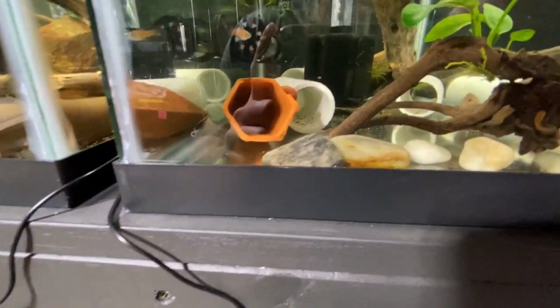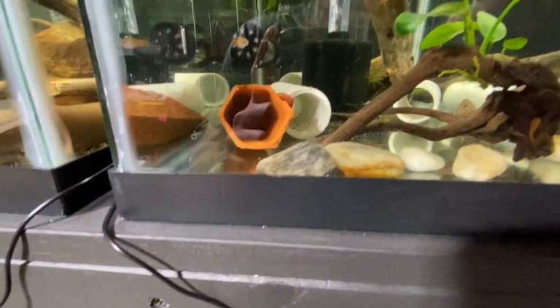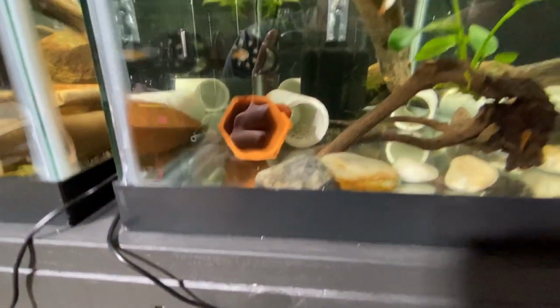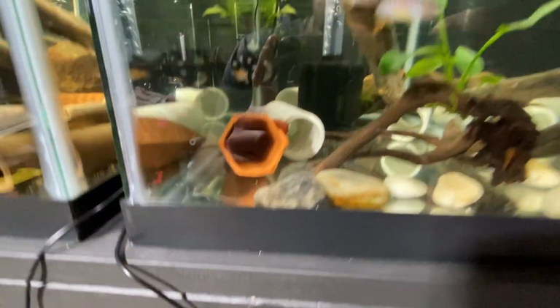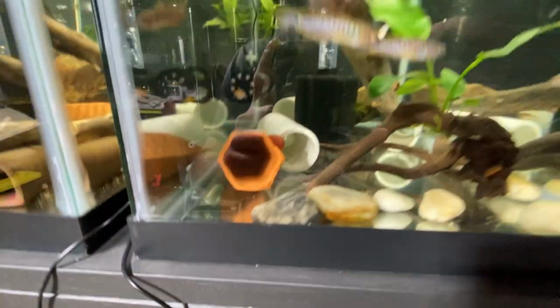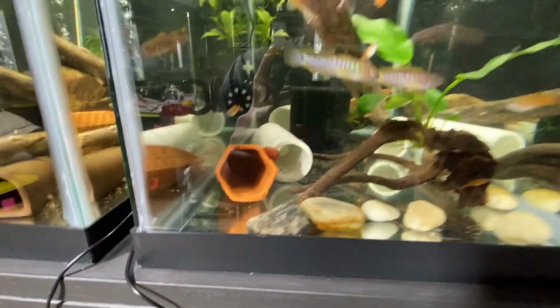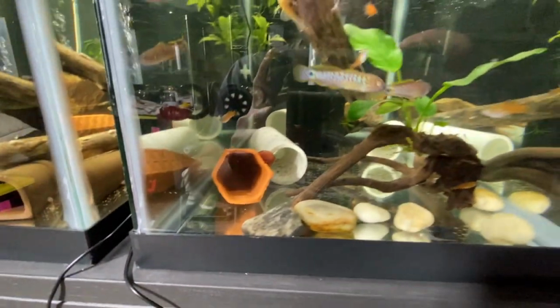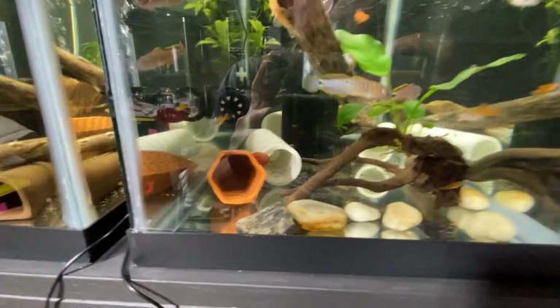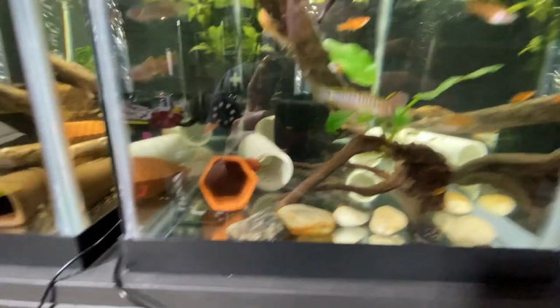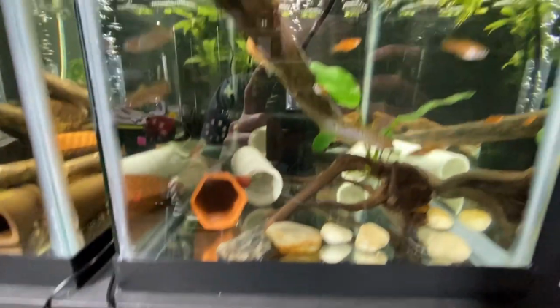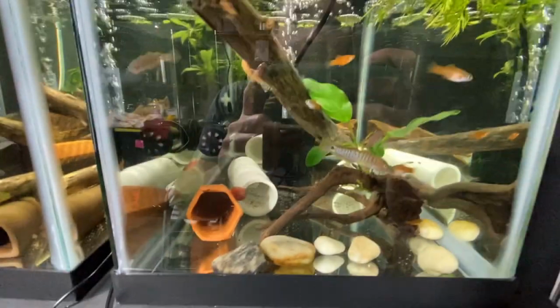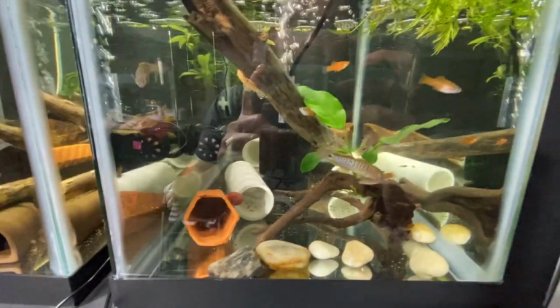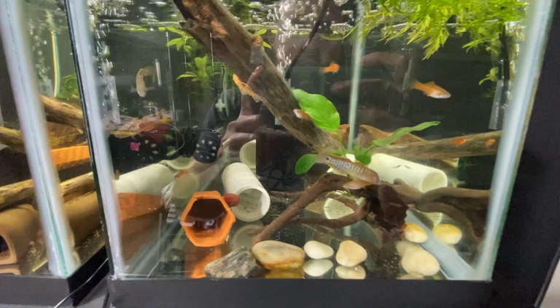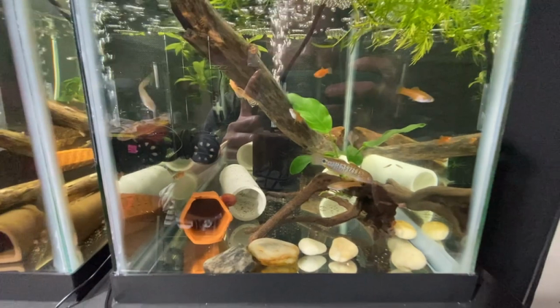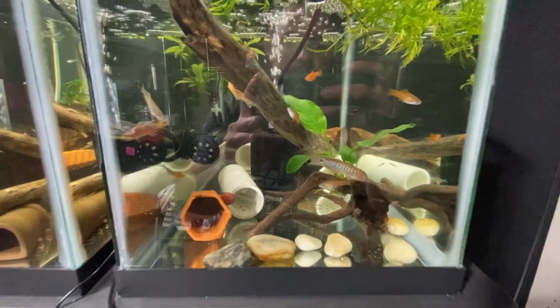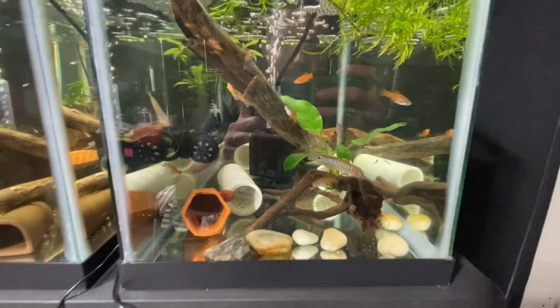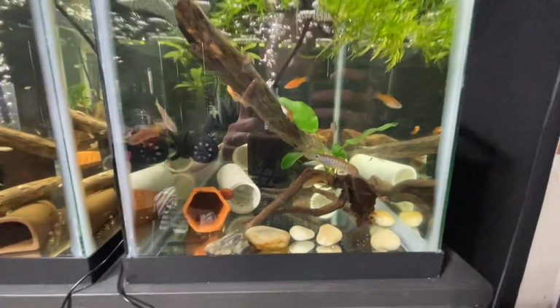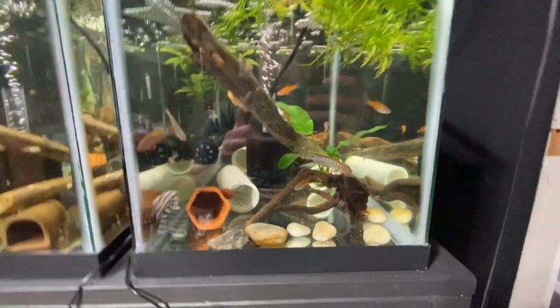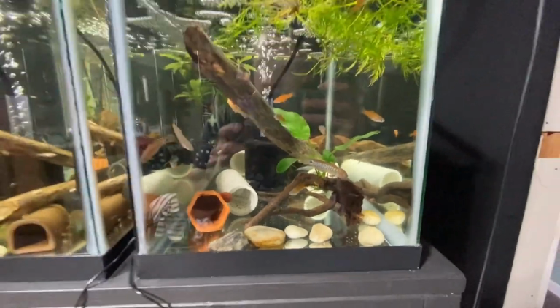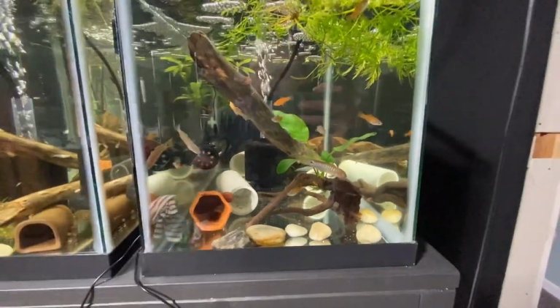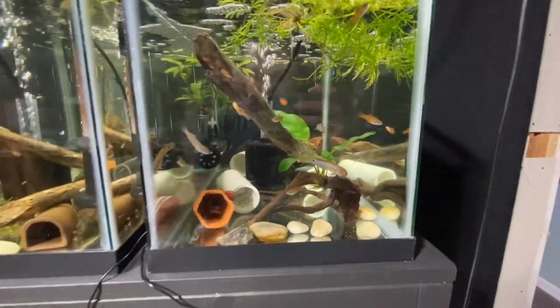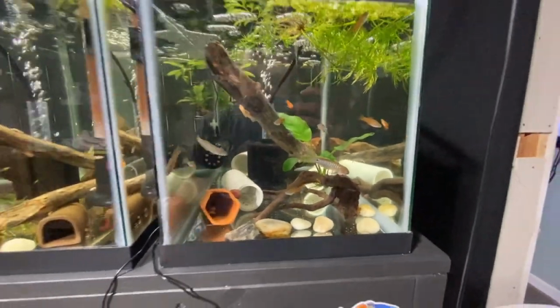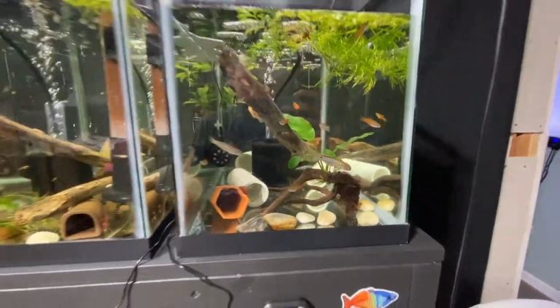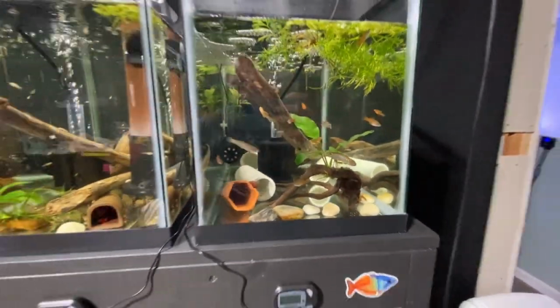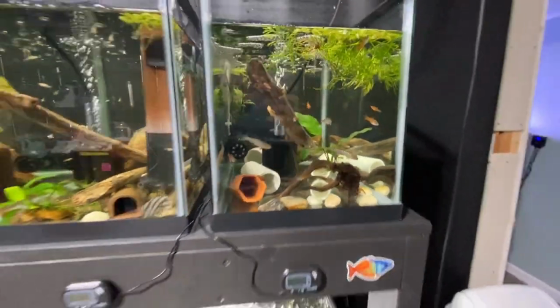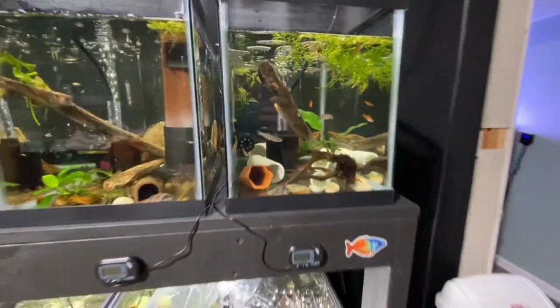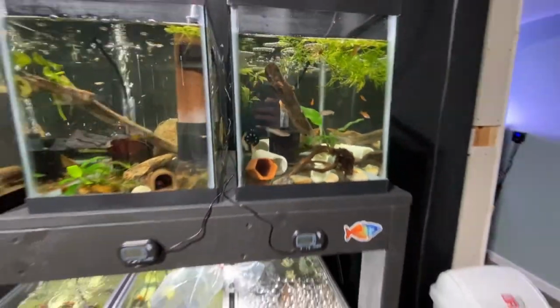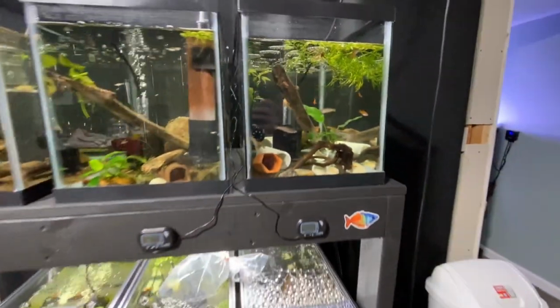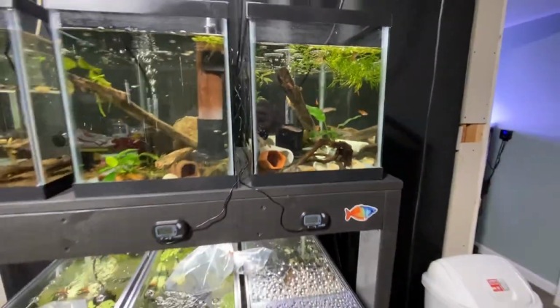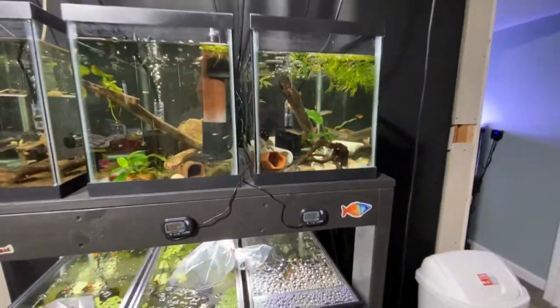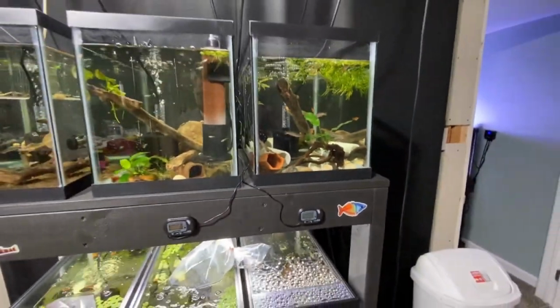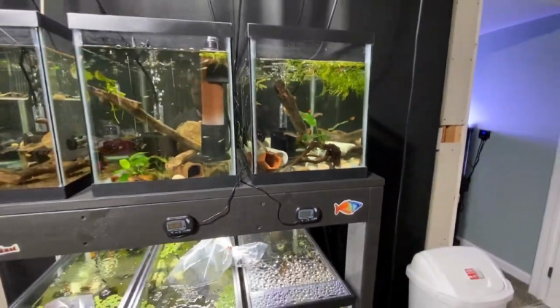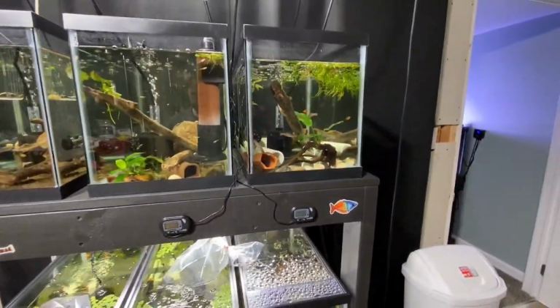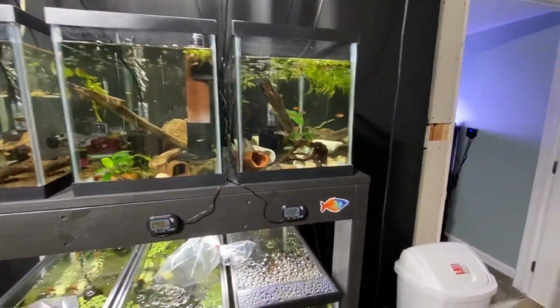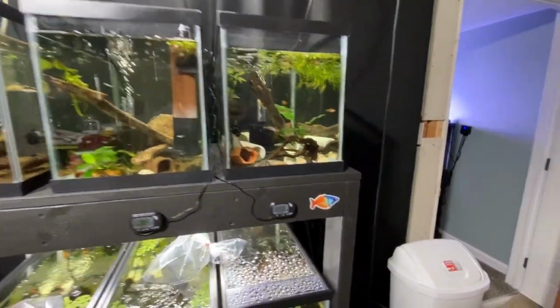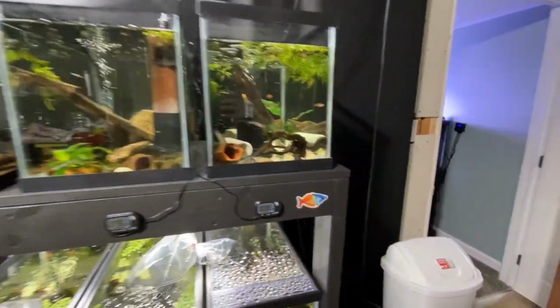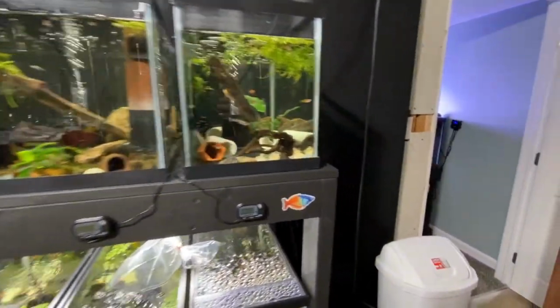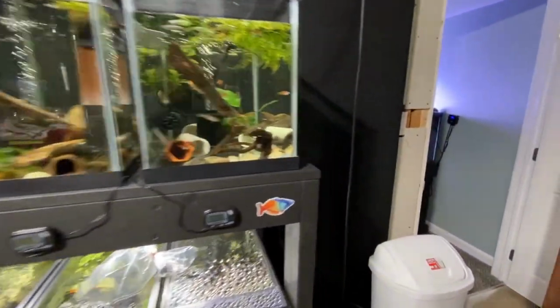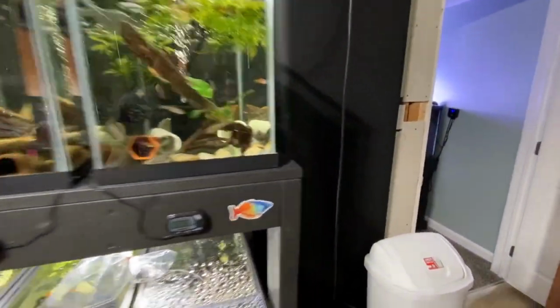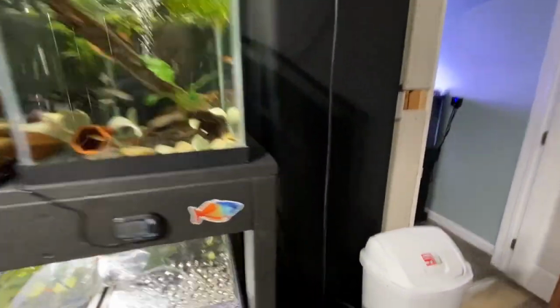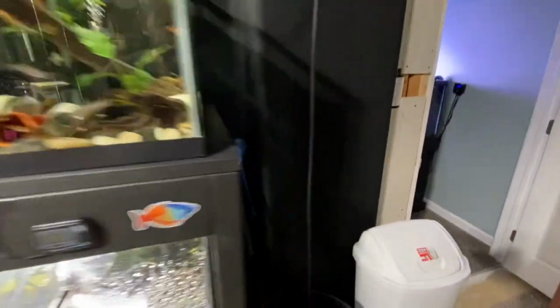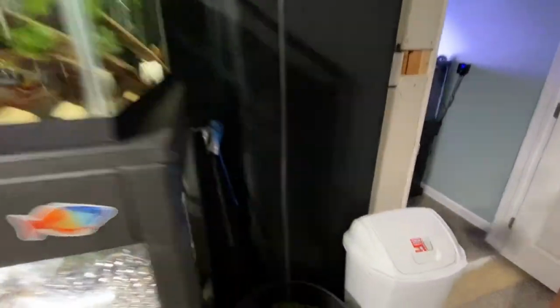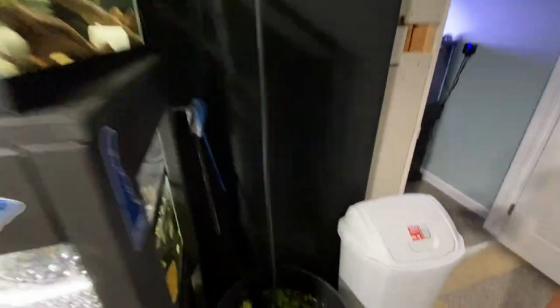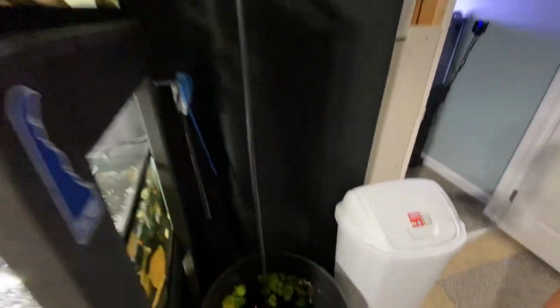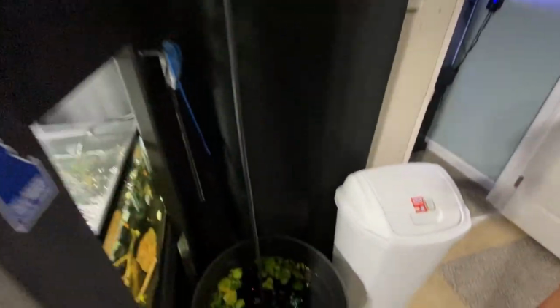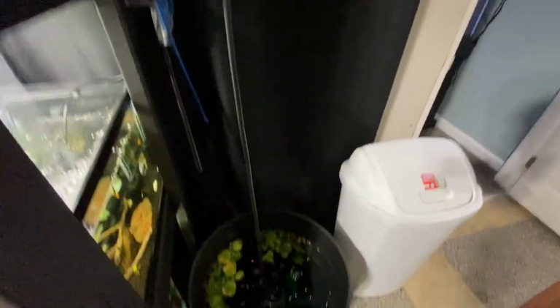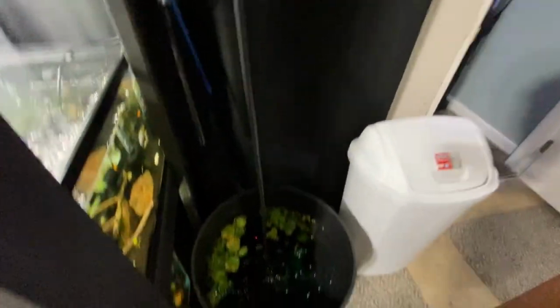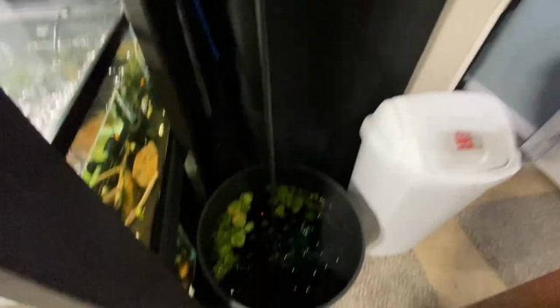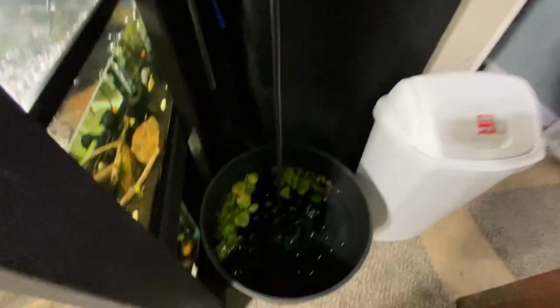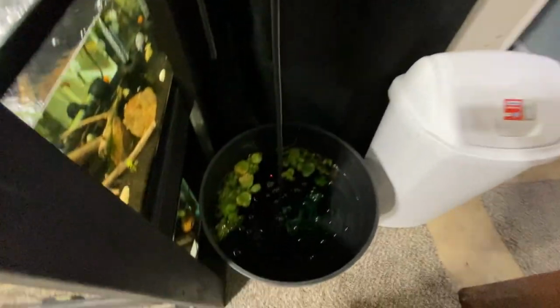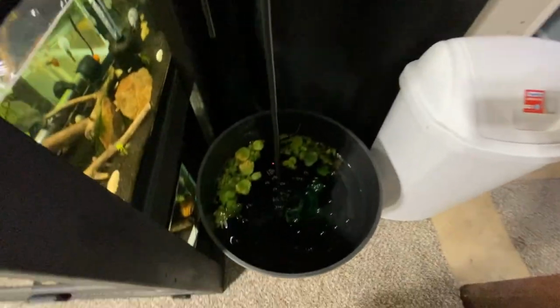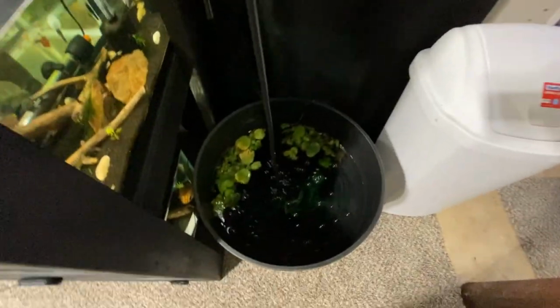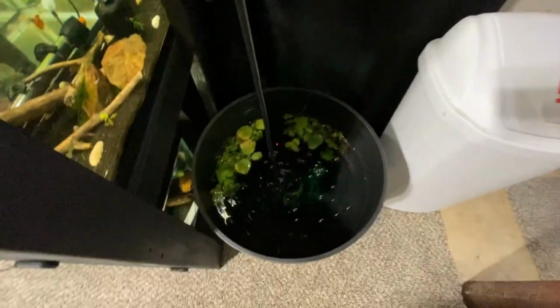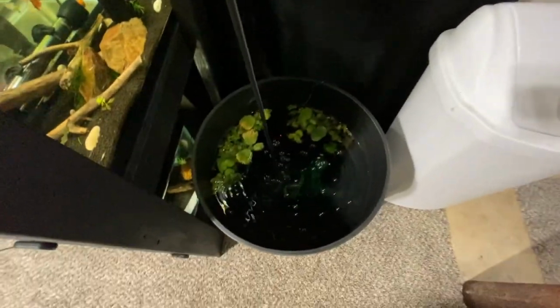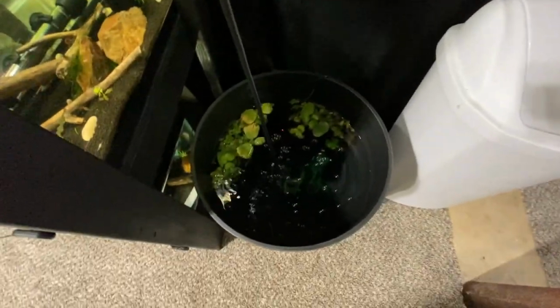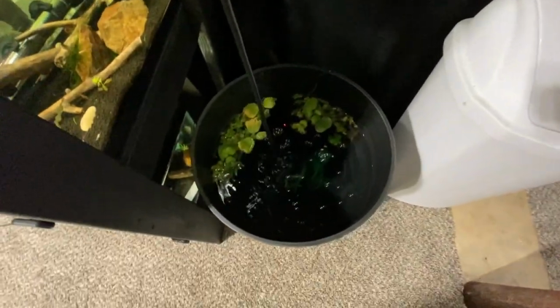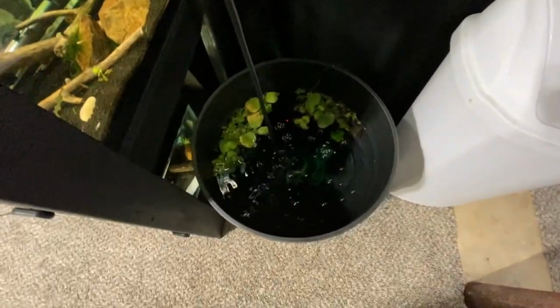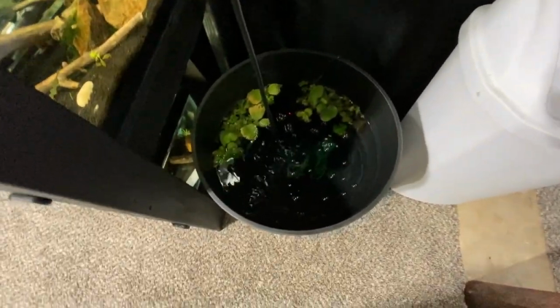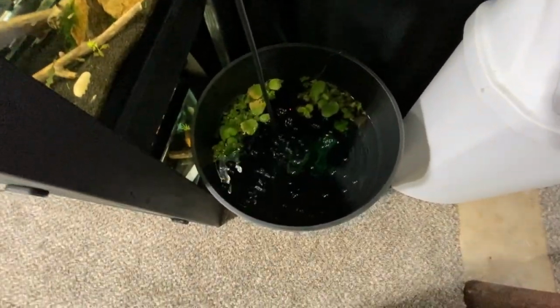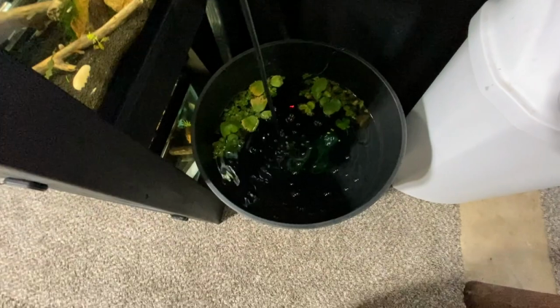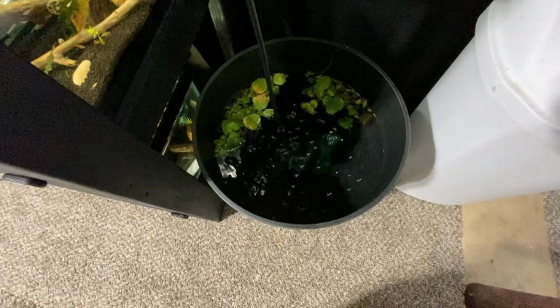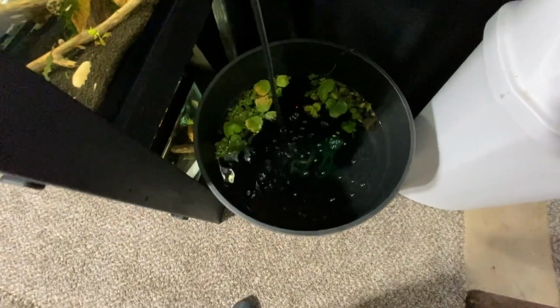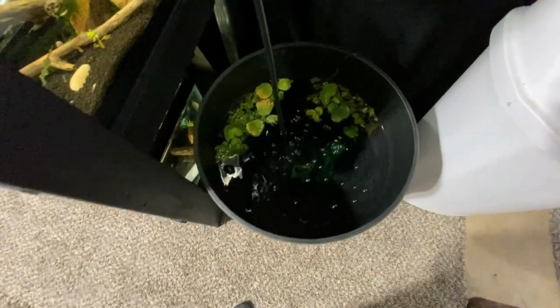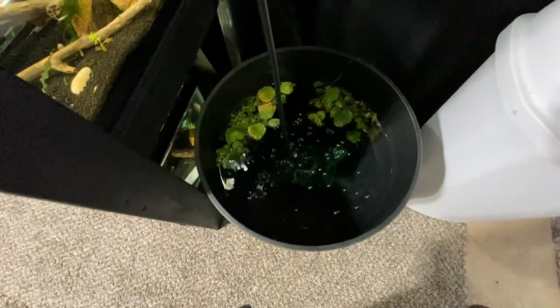Trying to breed these peacocks — get these peacock gudgeons breeding. Rice fish are doing good.